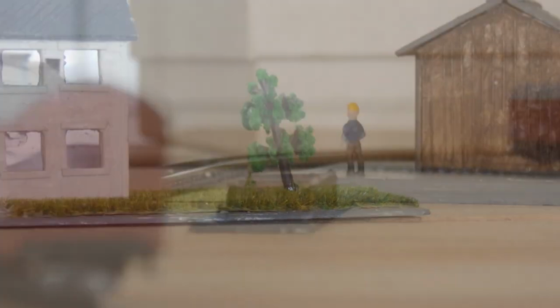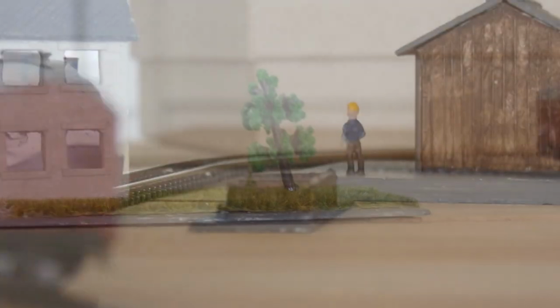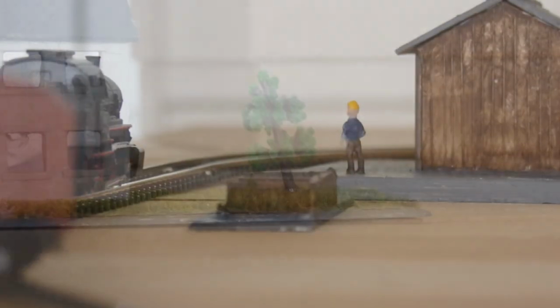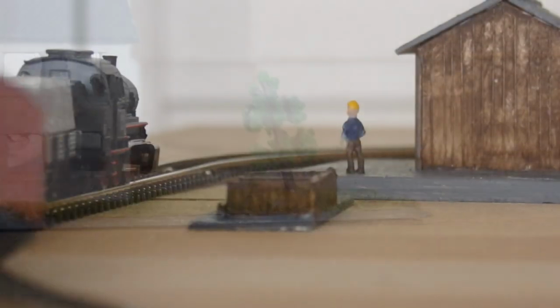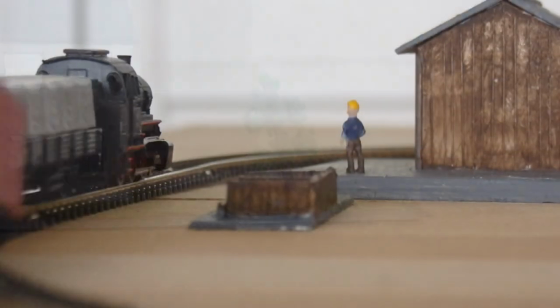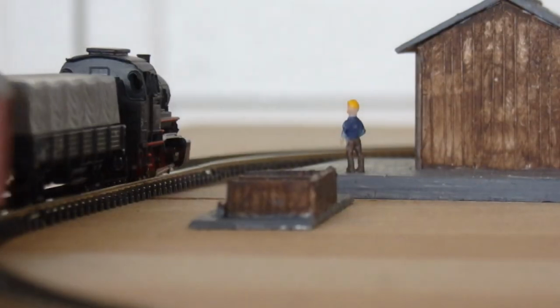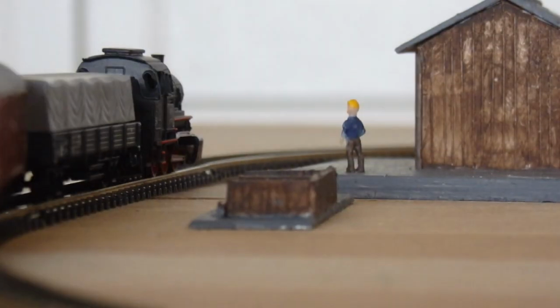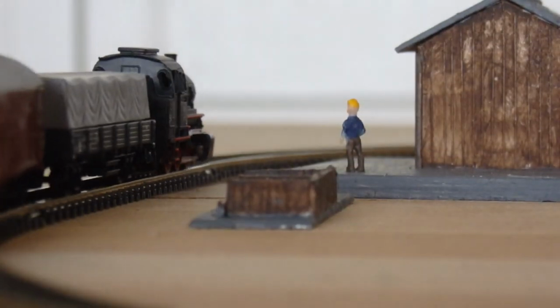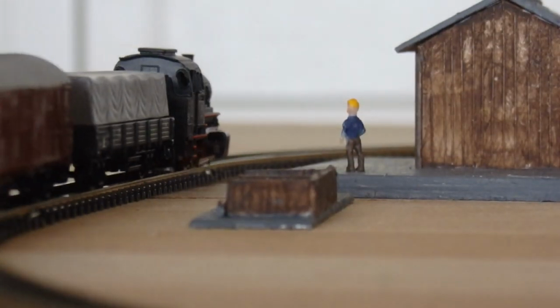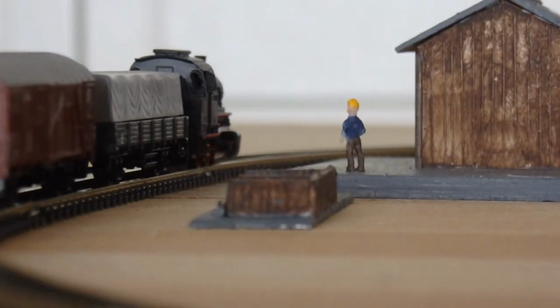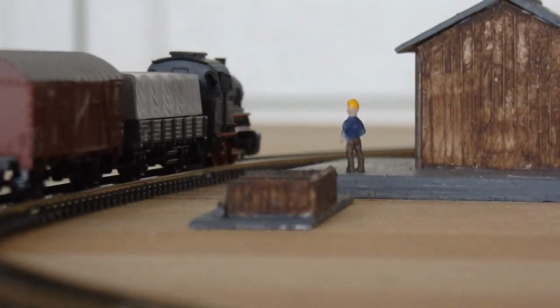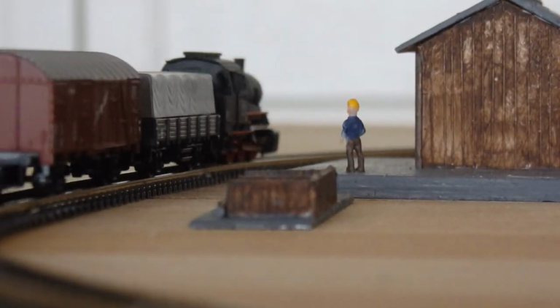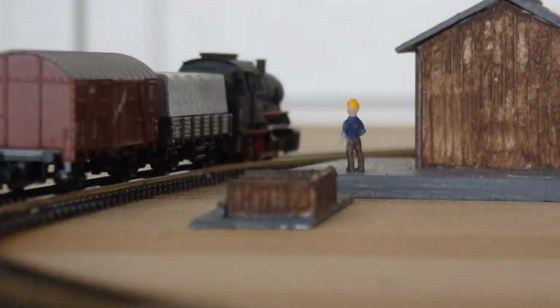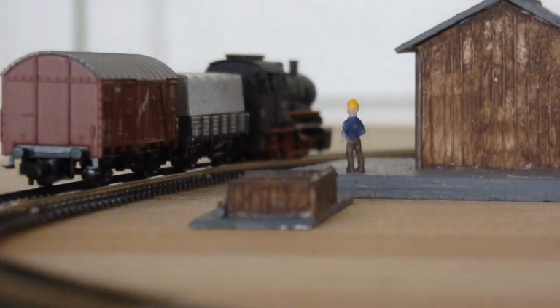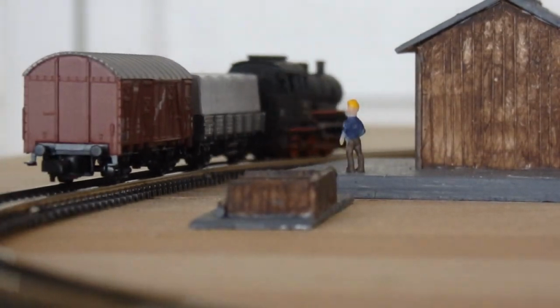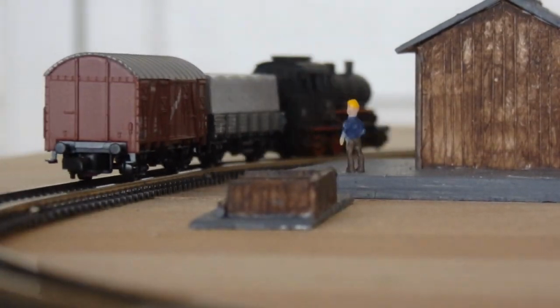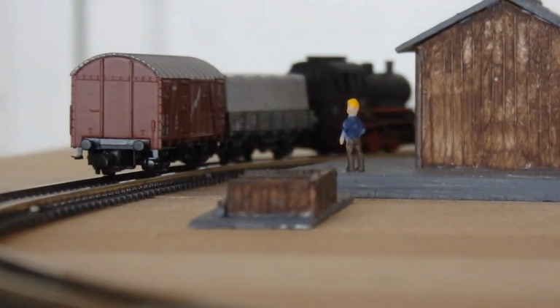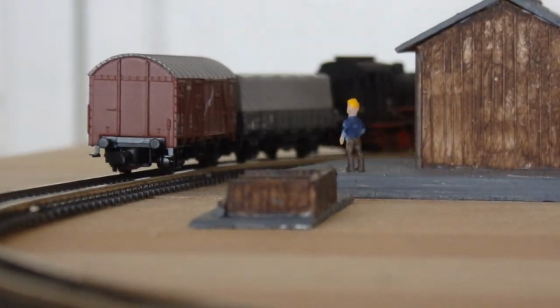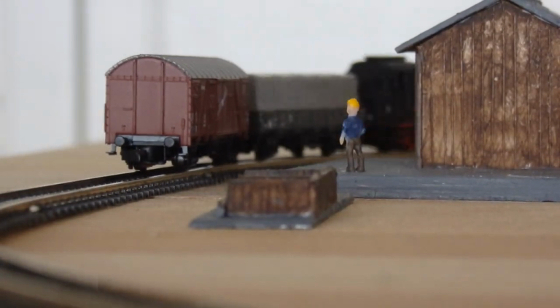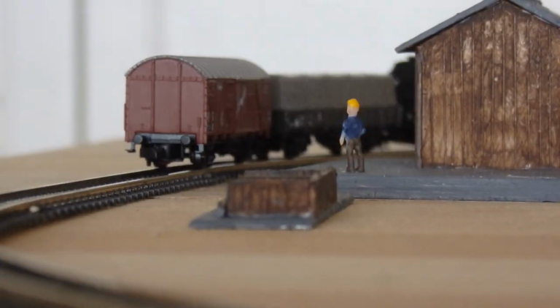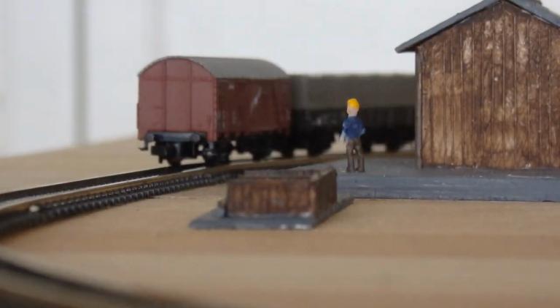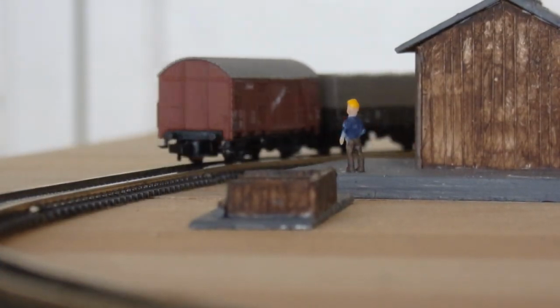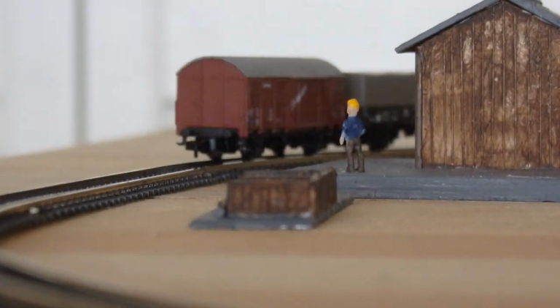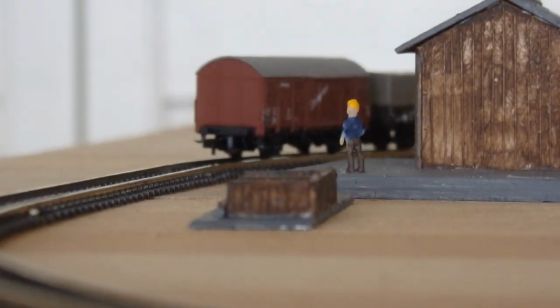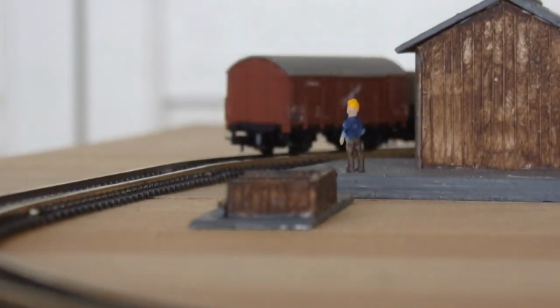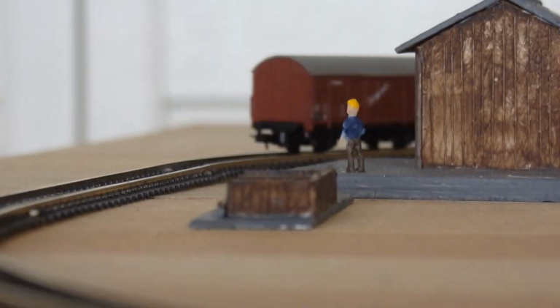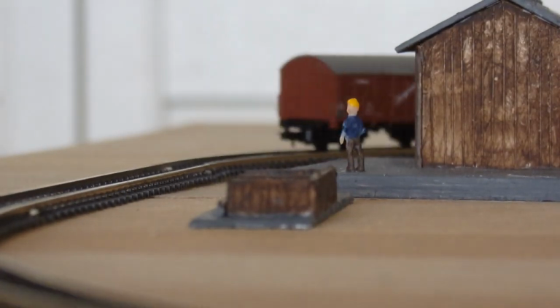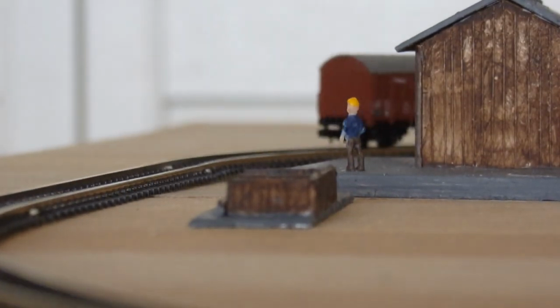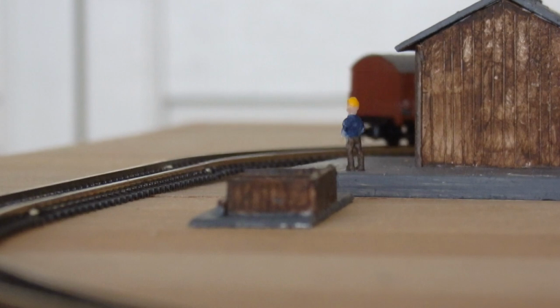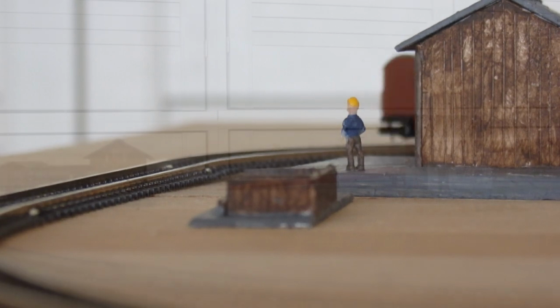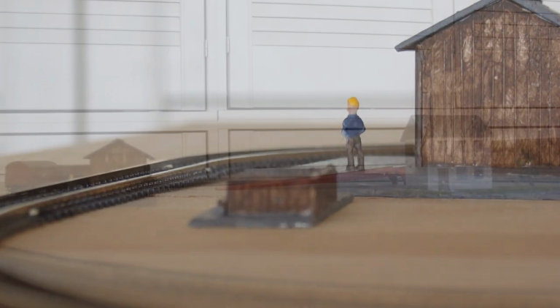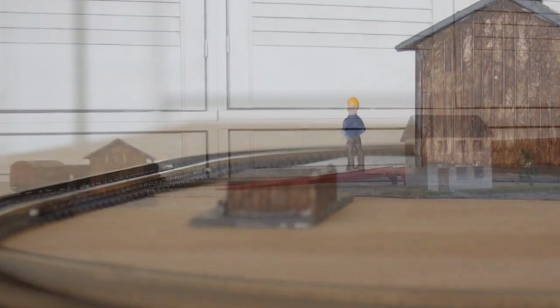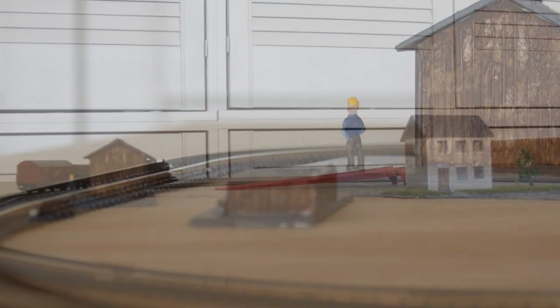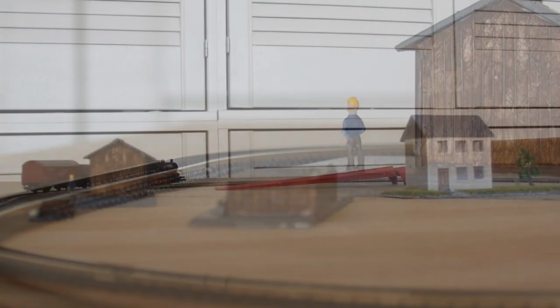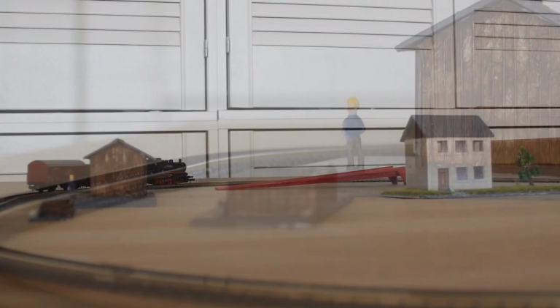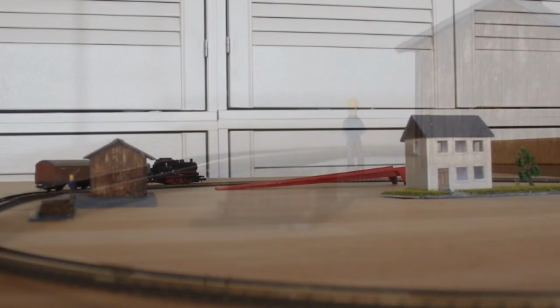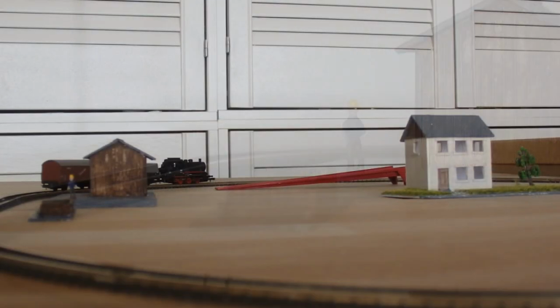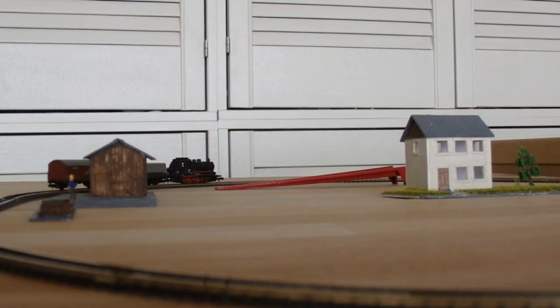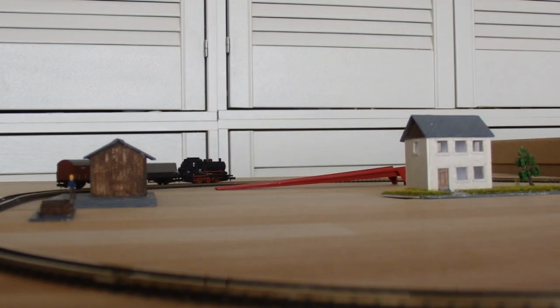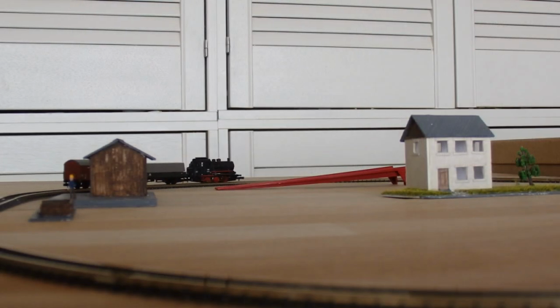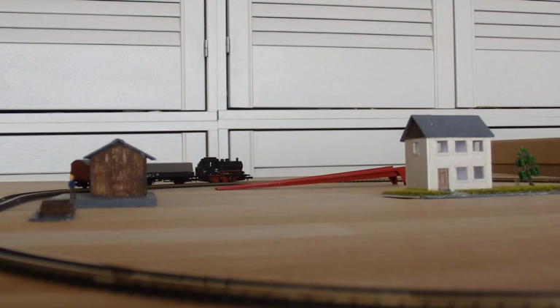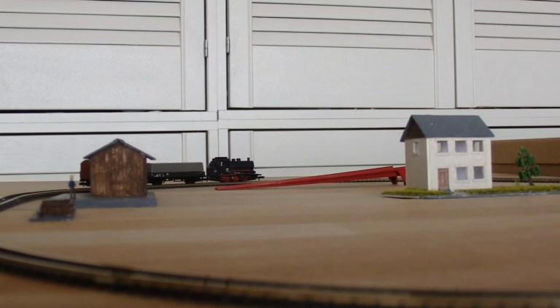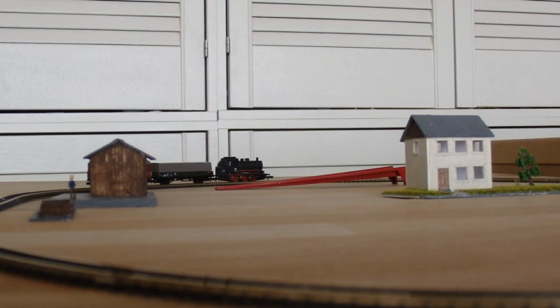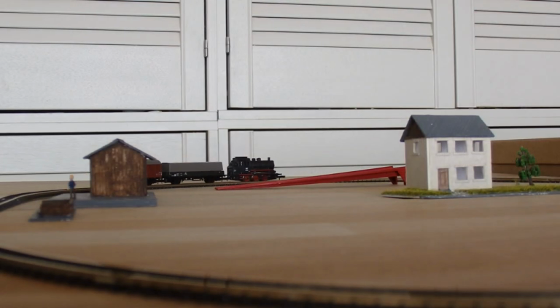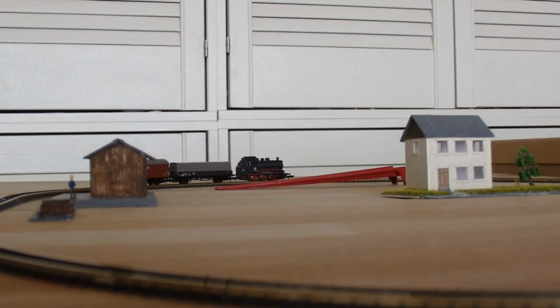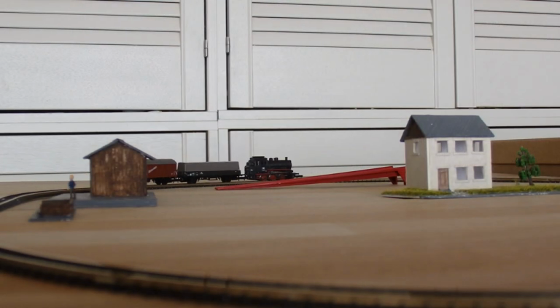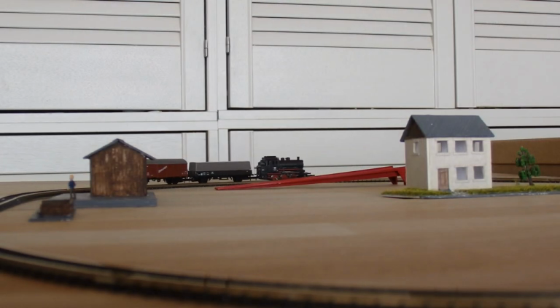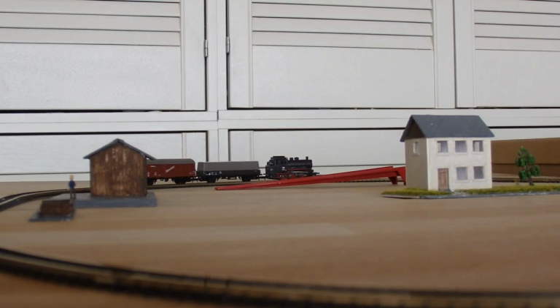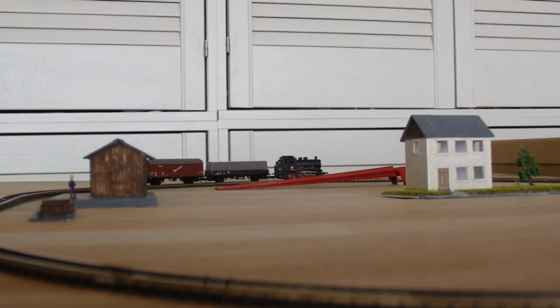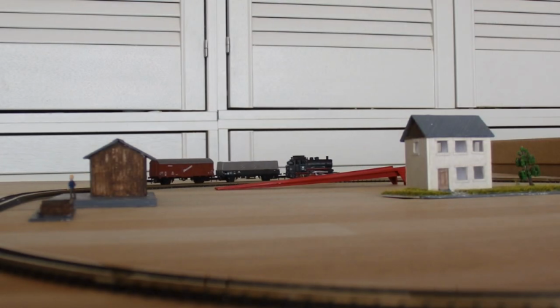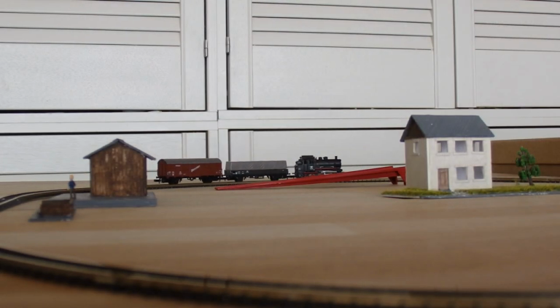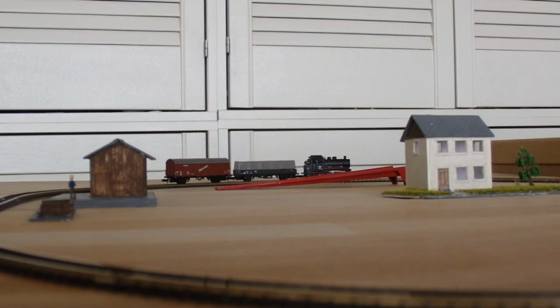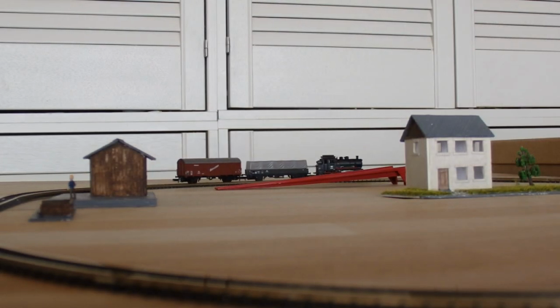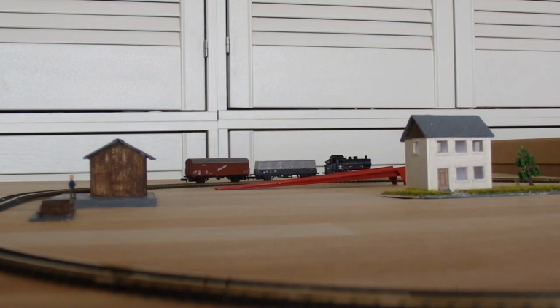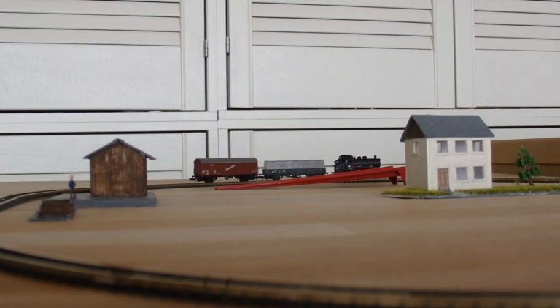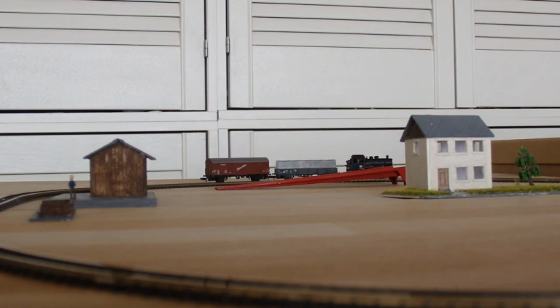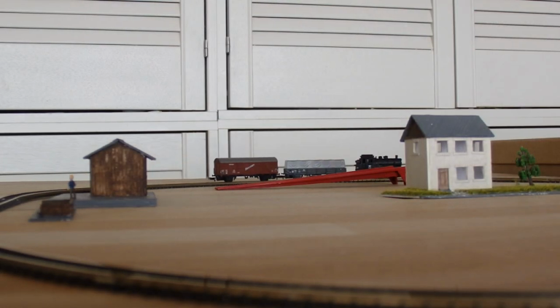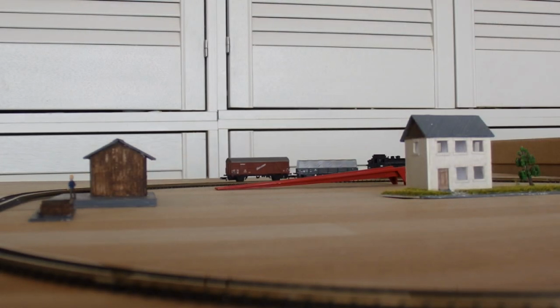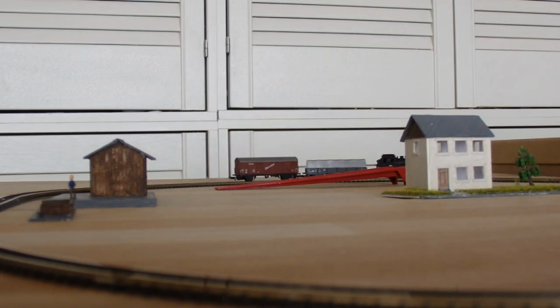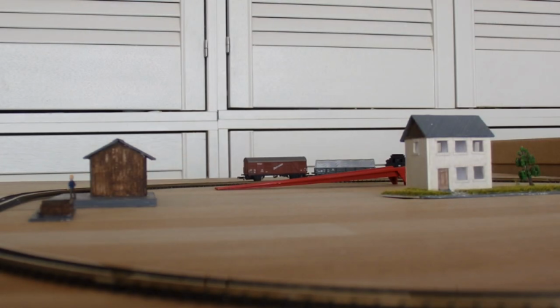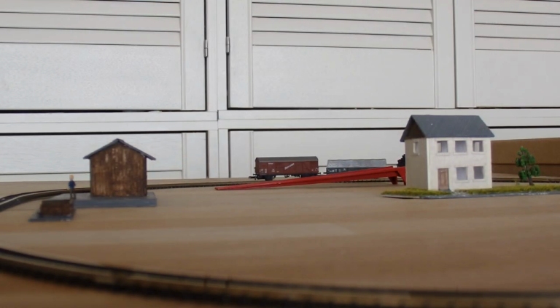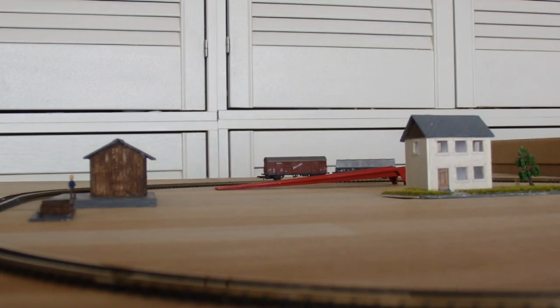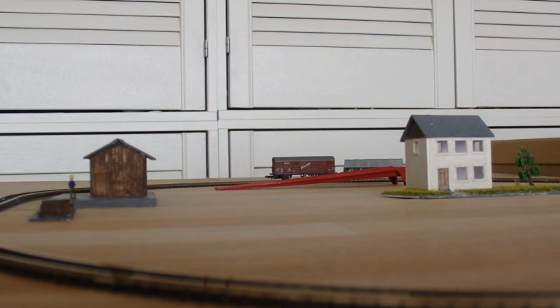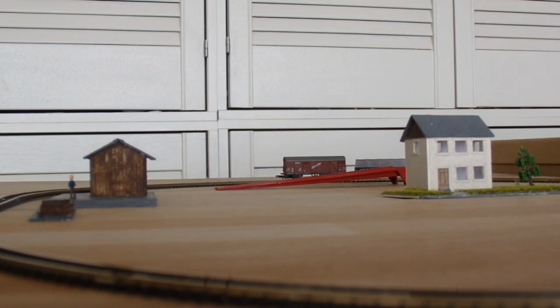The buildings you see here were not part of the set. I made these with styrene board, glue and paint.